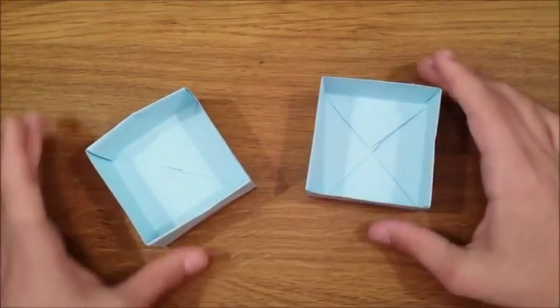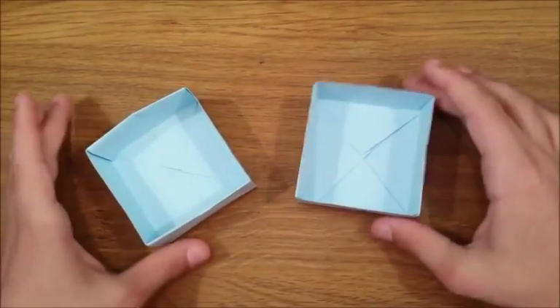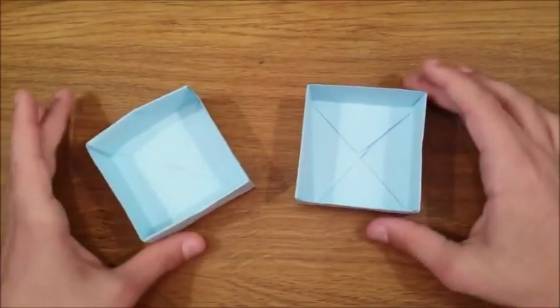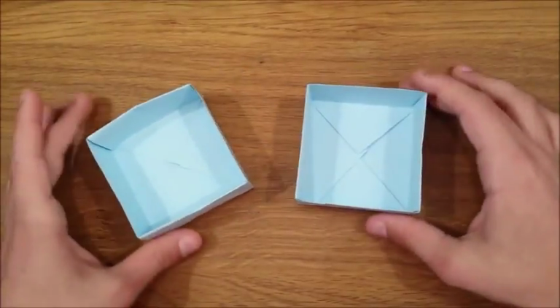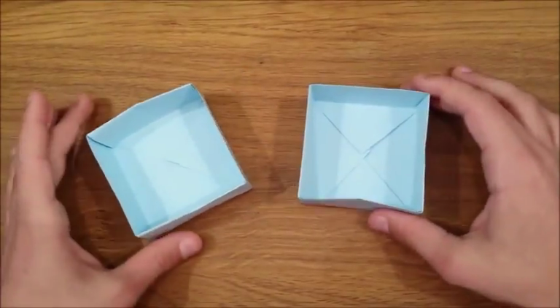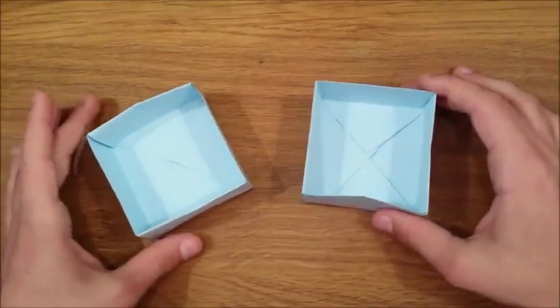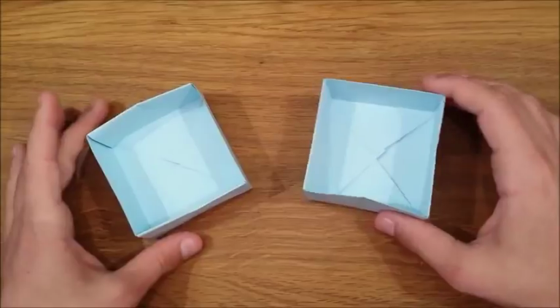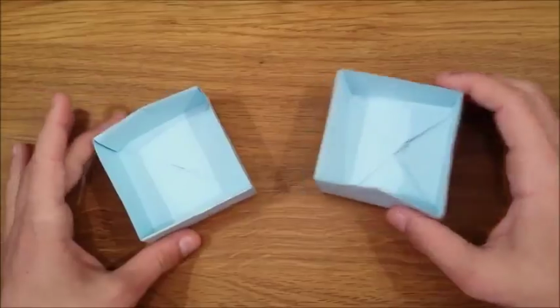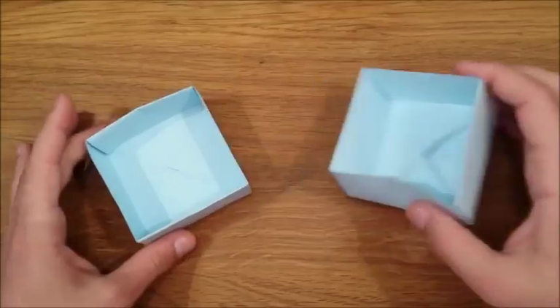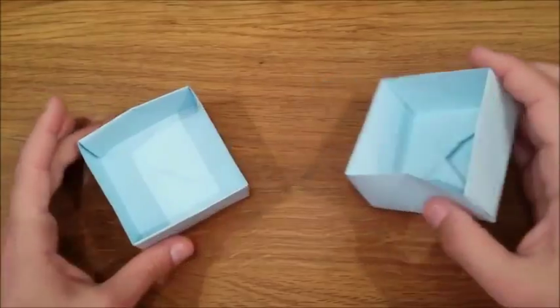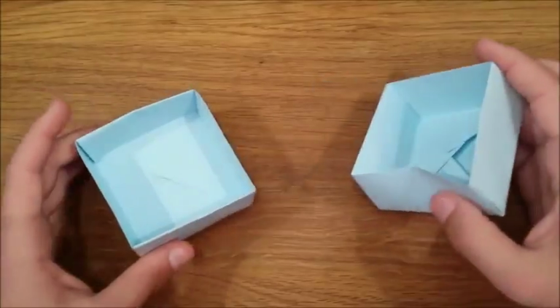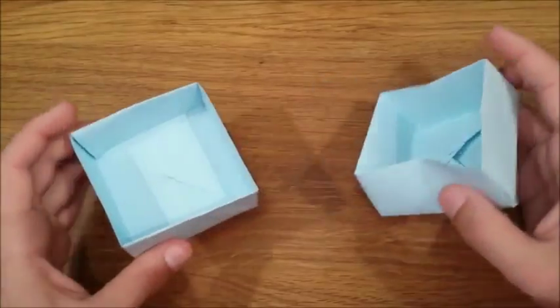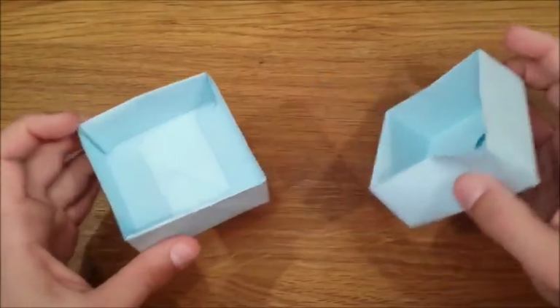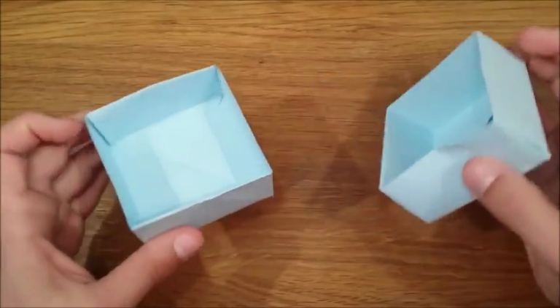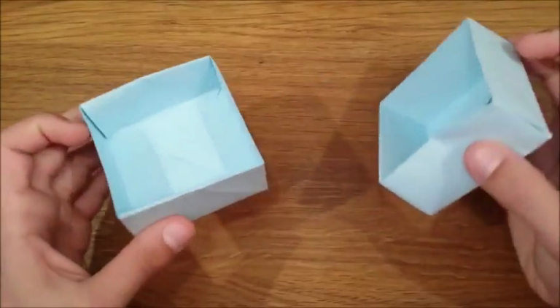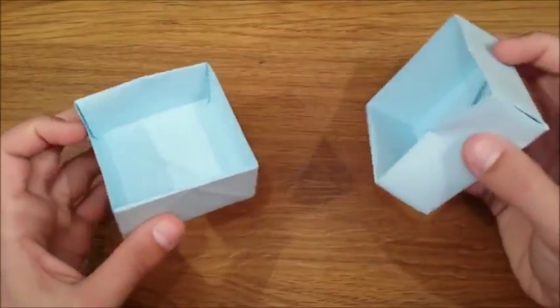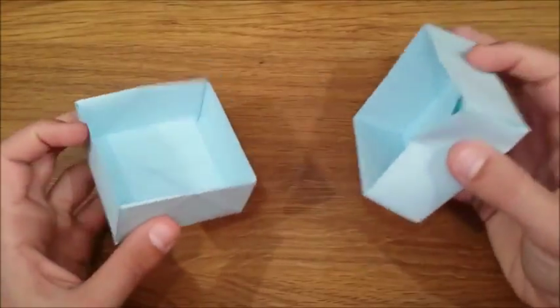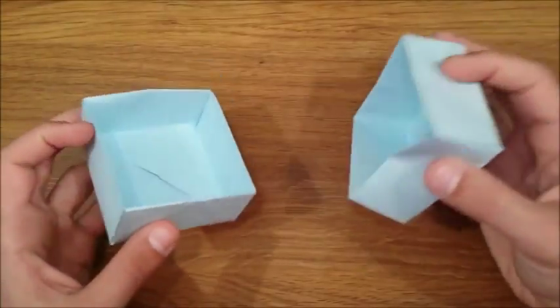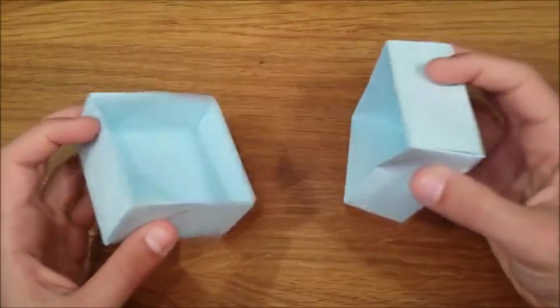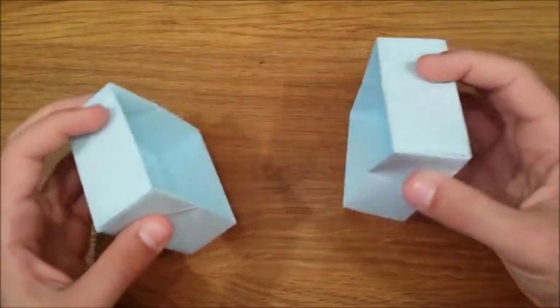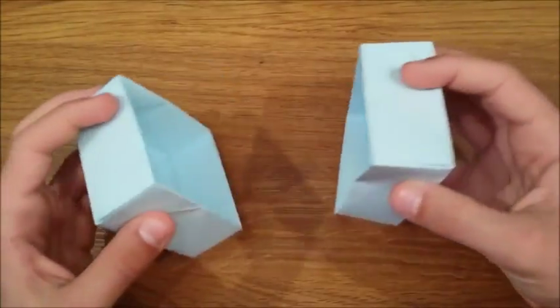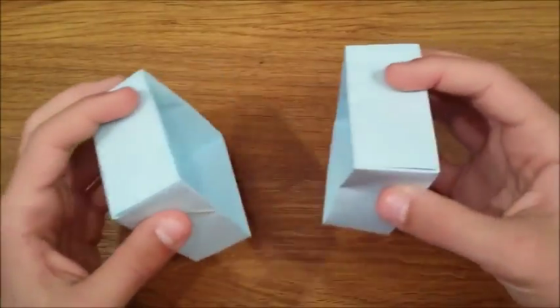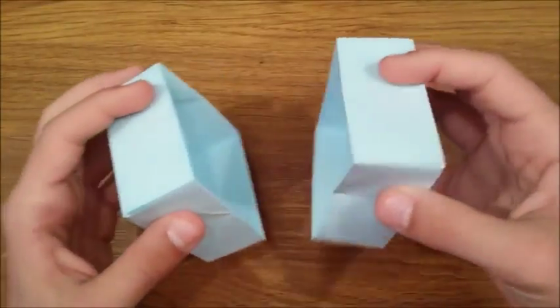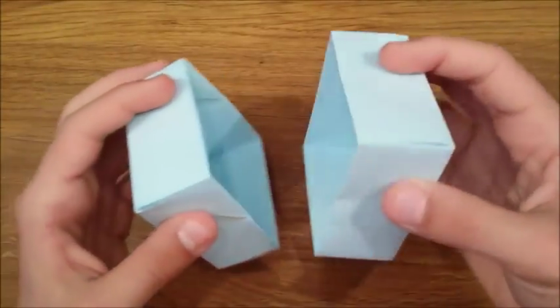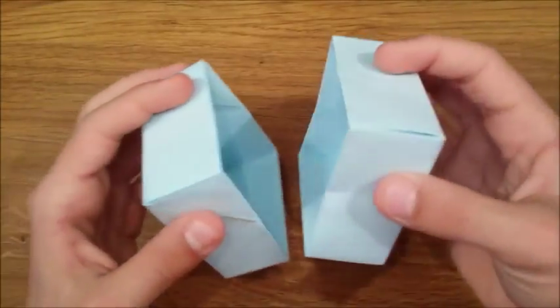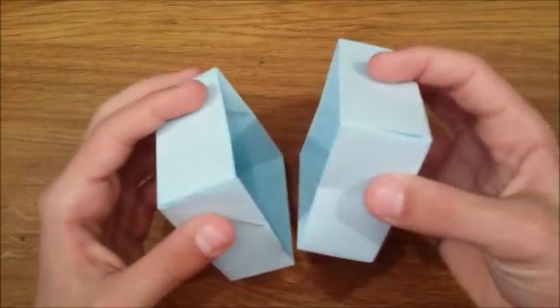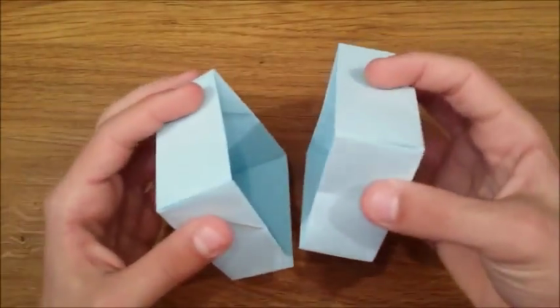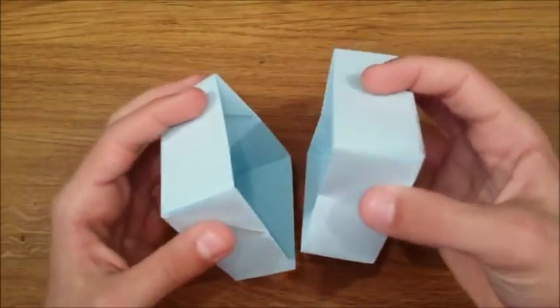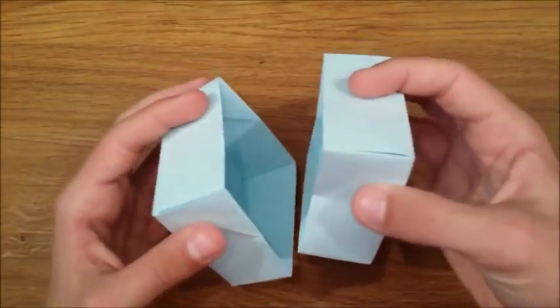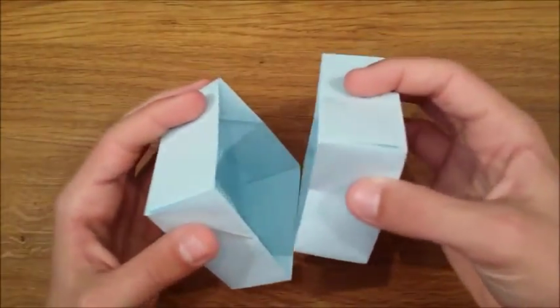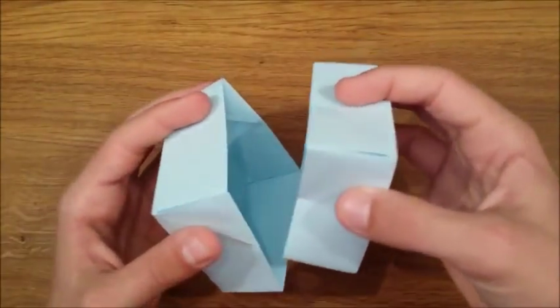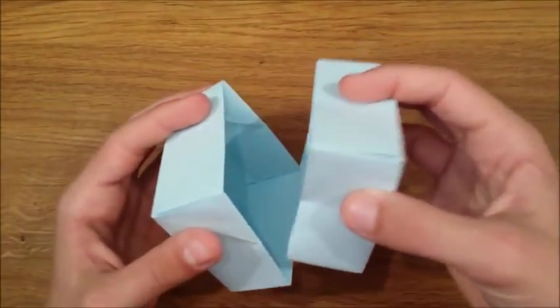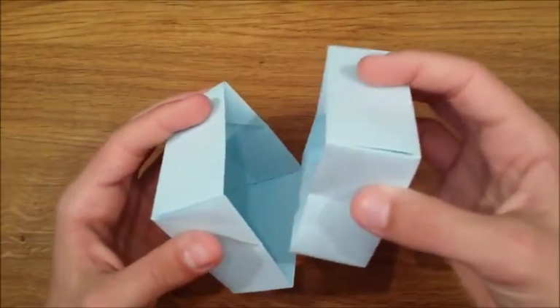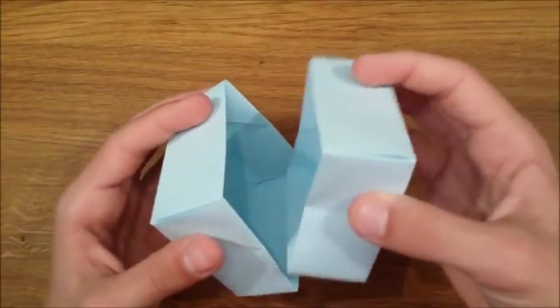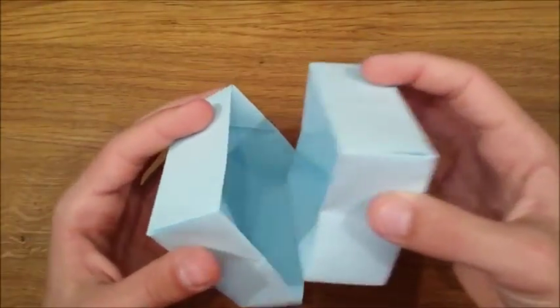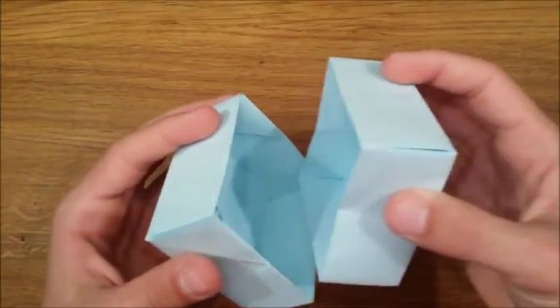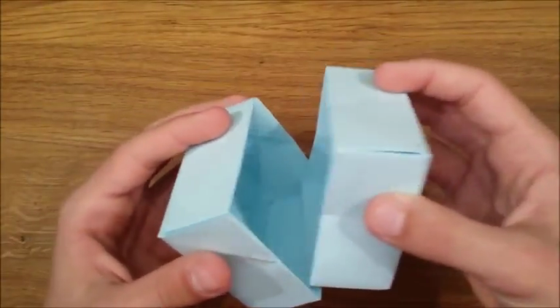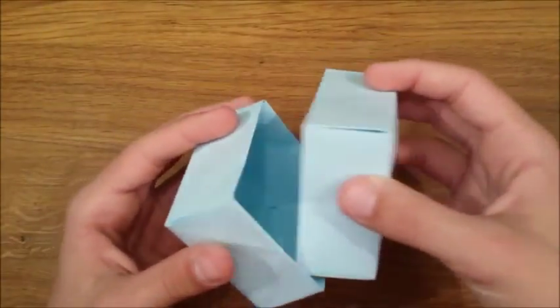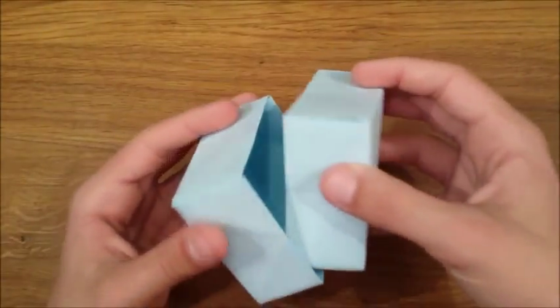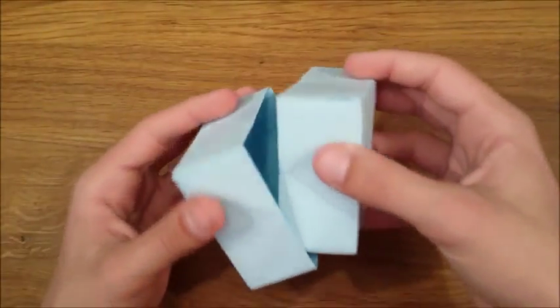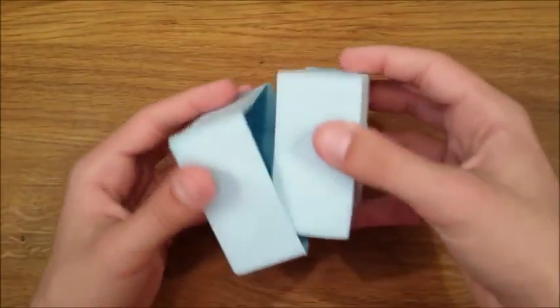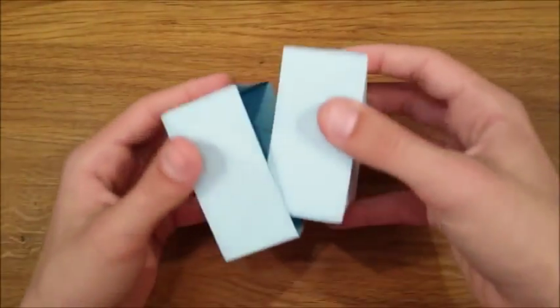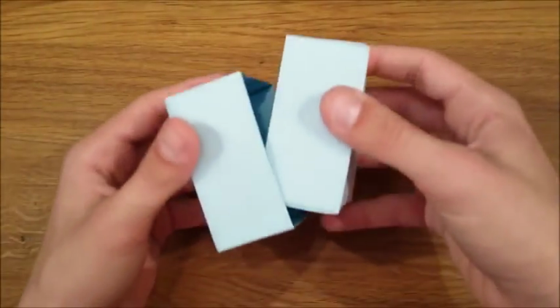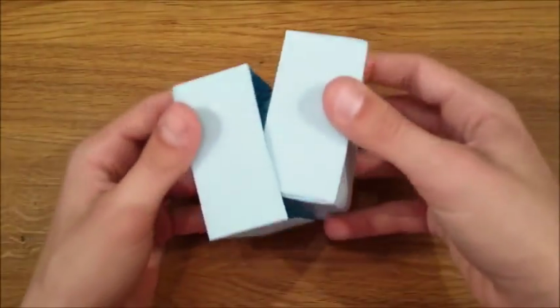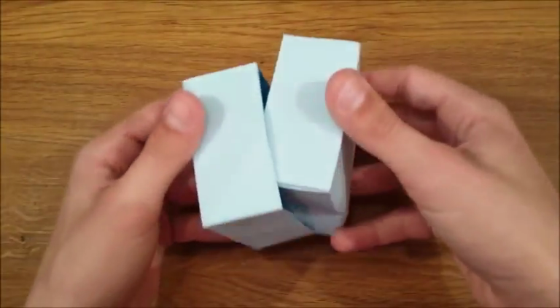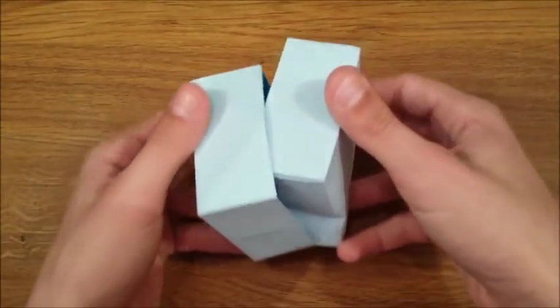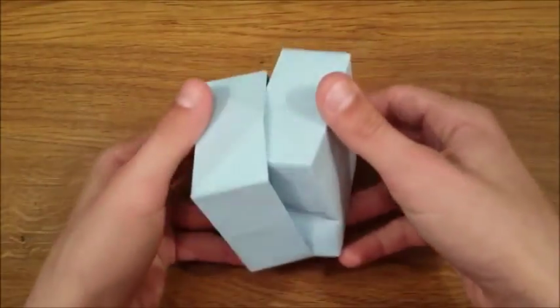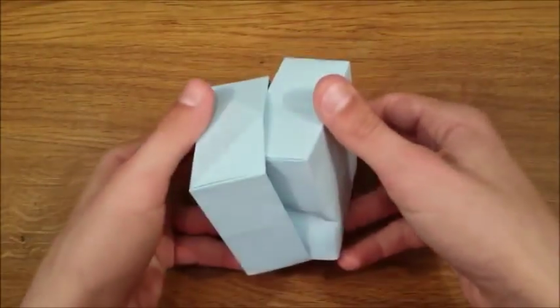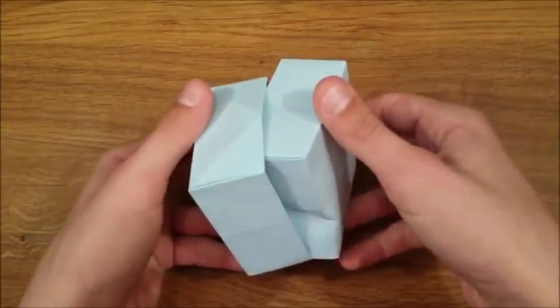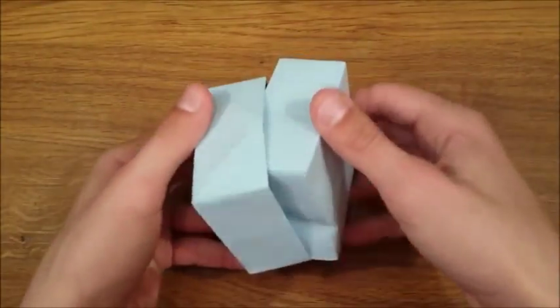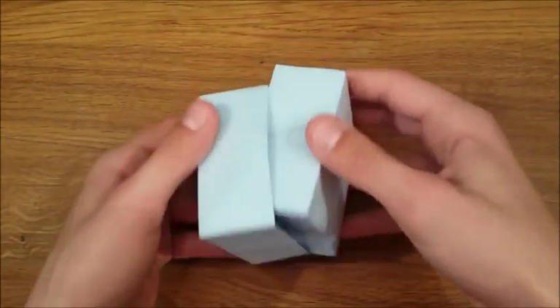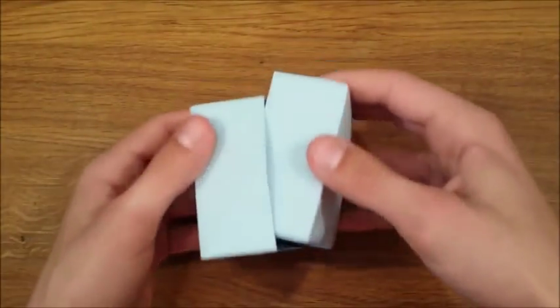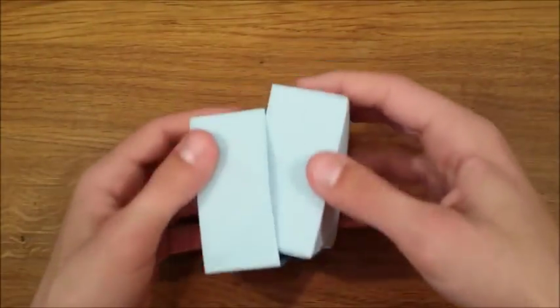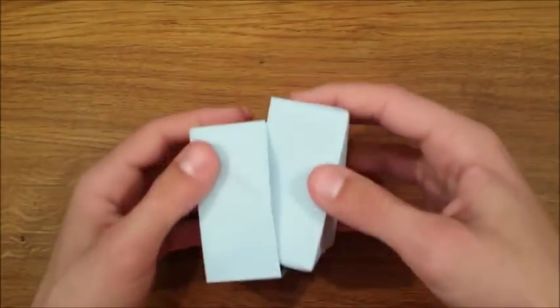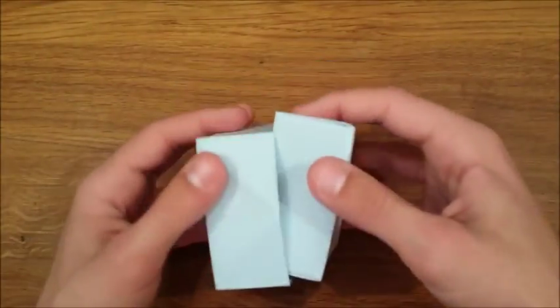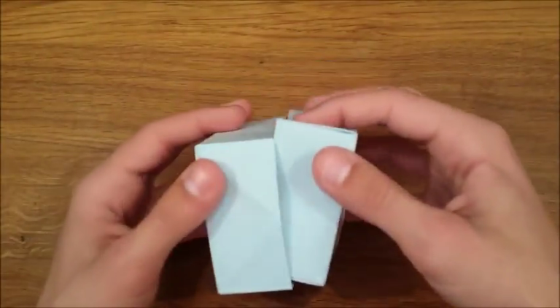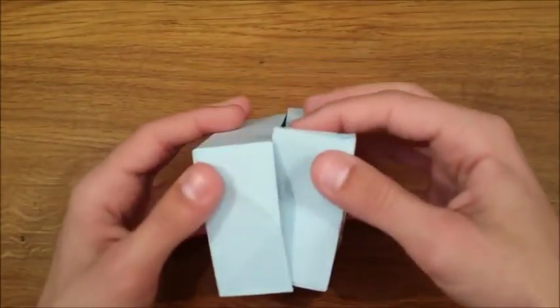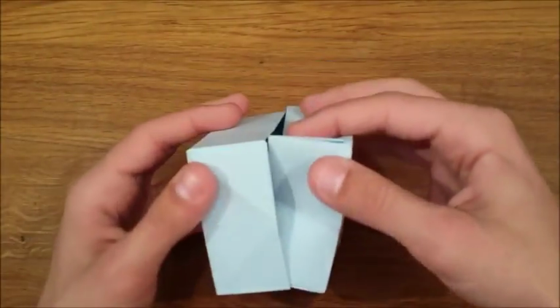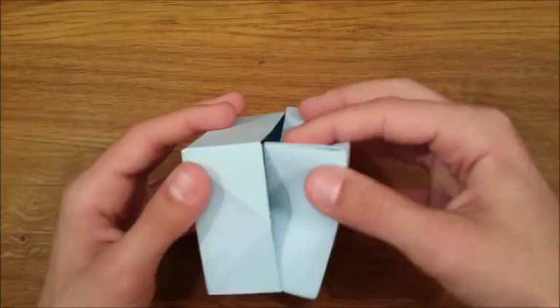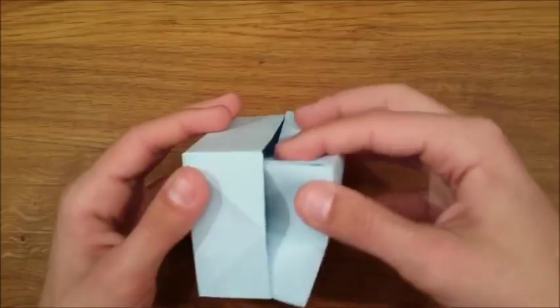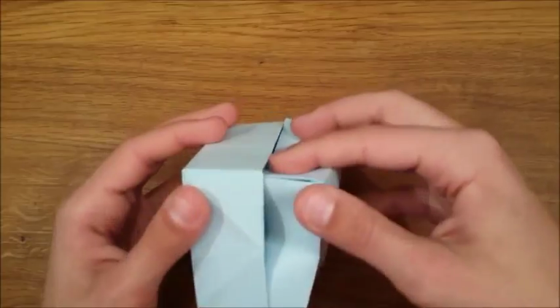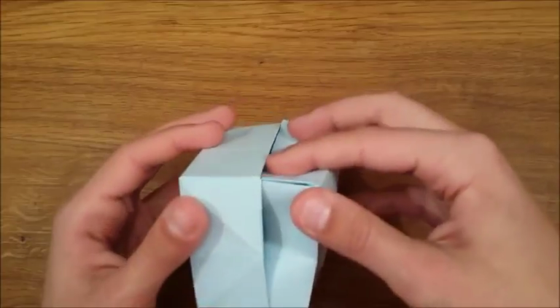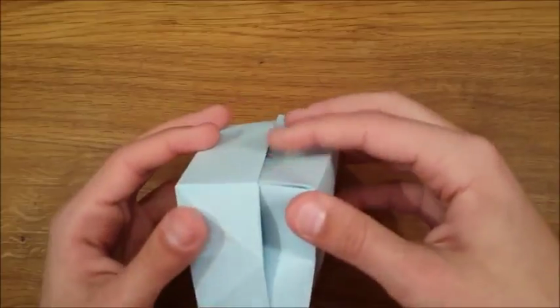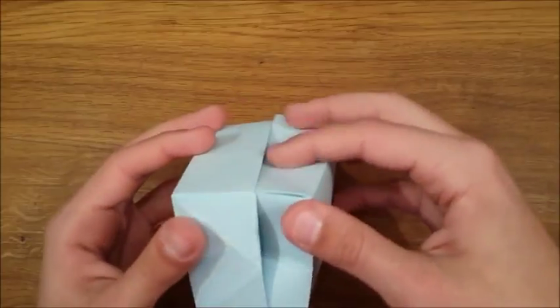You can make another box and slide them into each other to close your box.